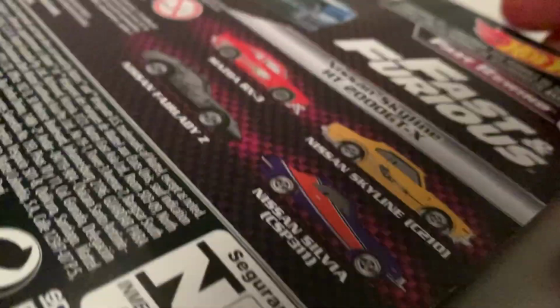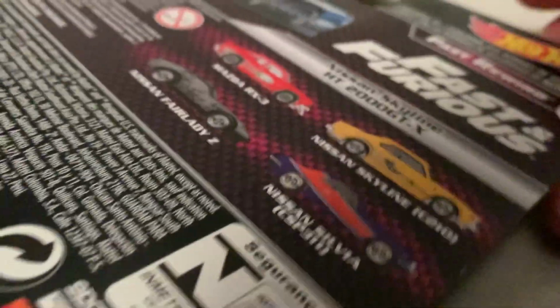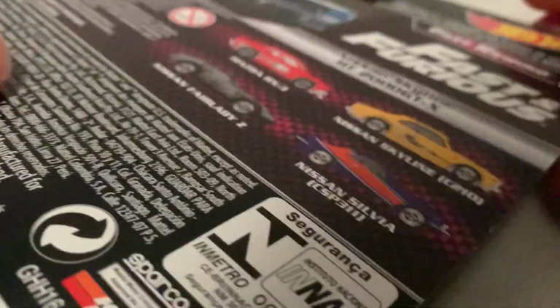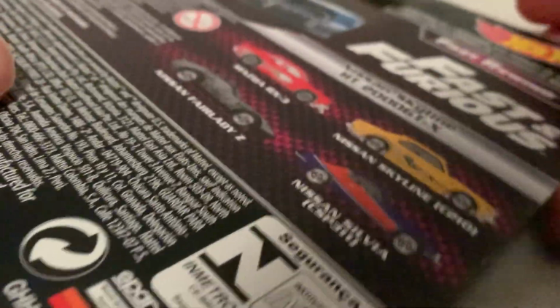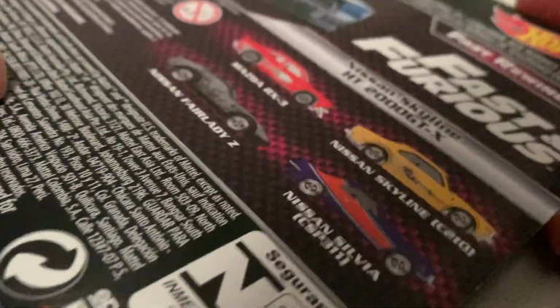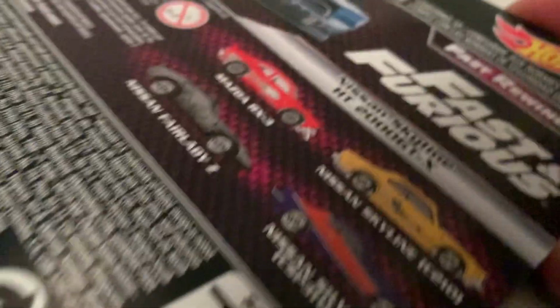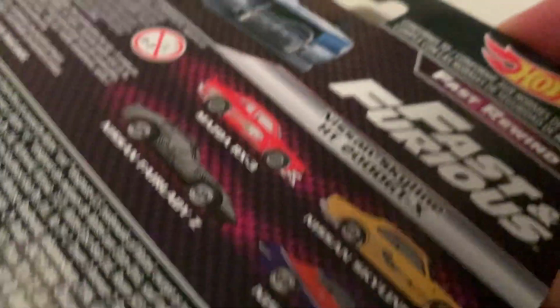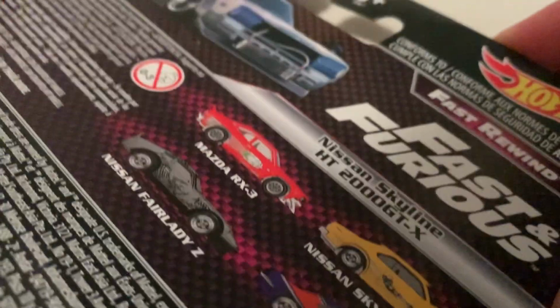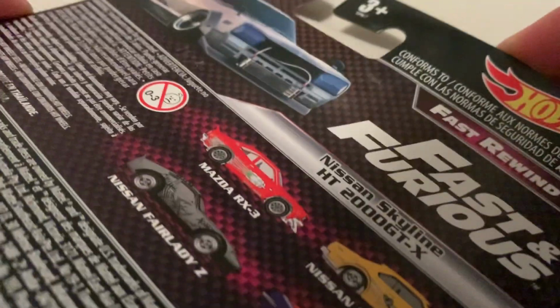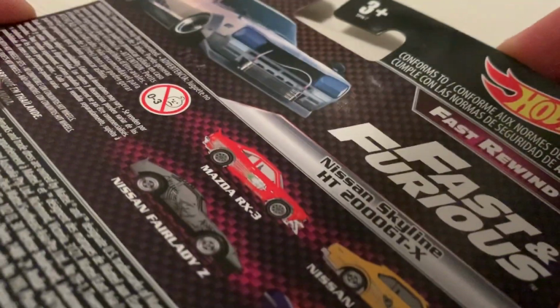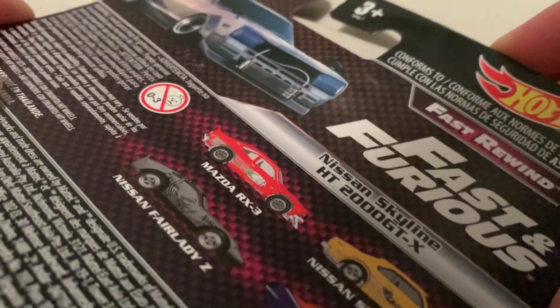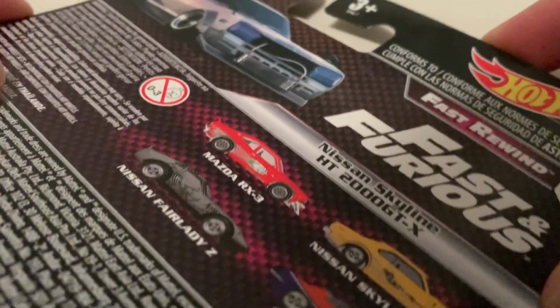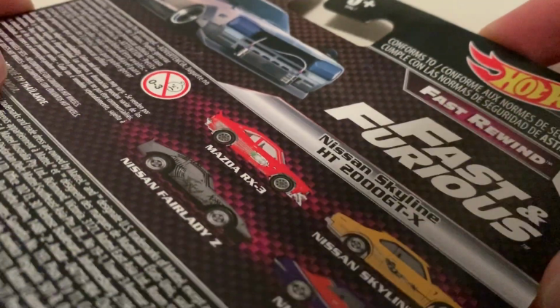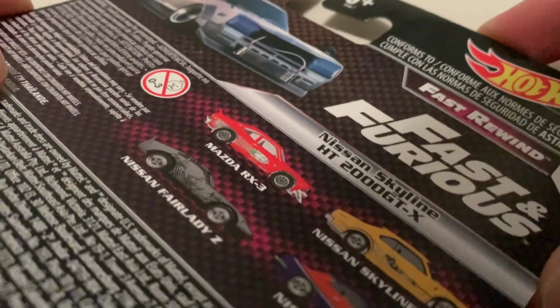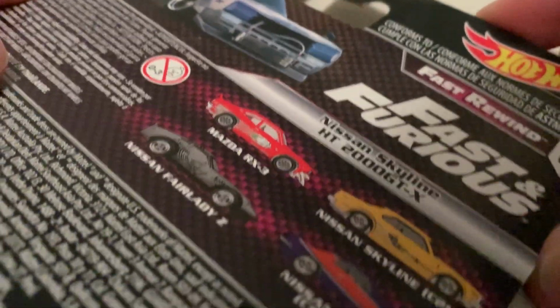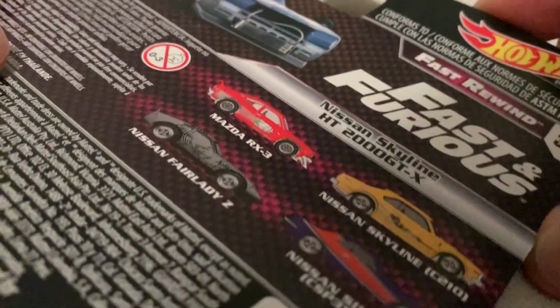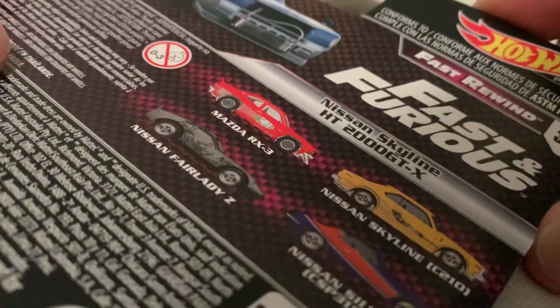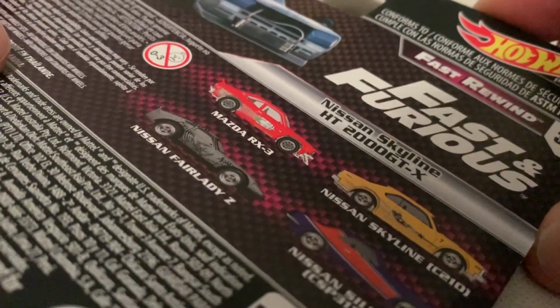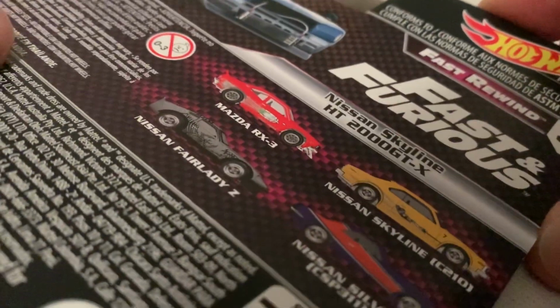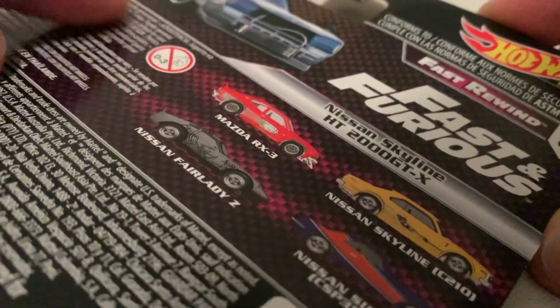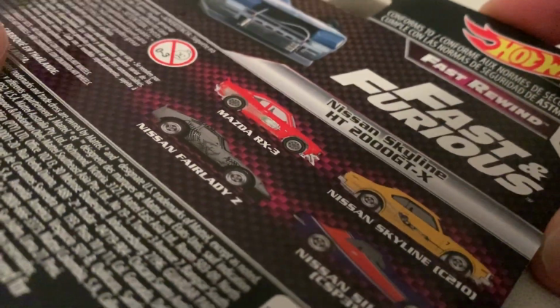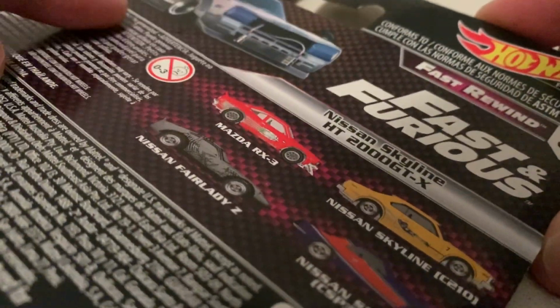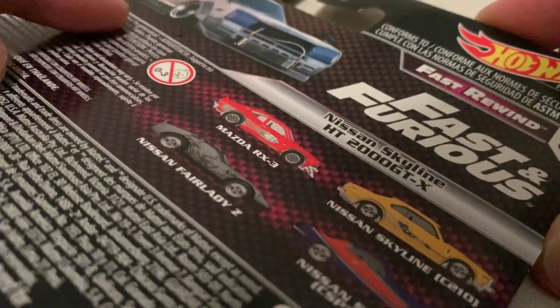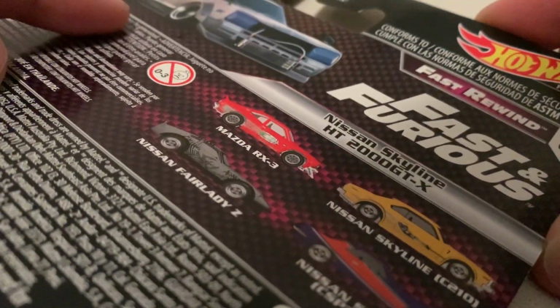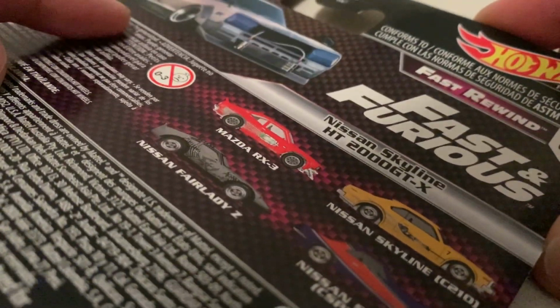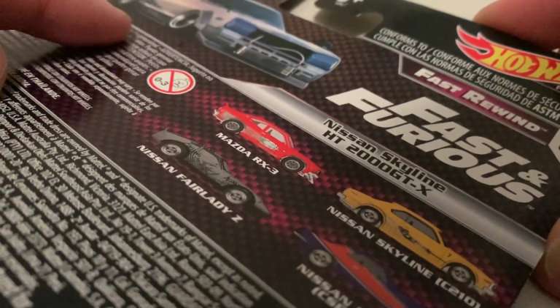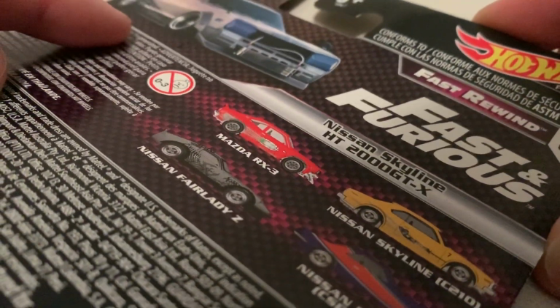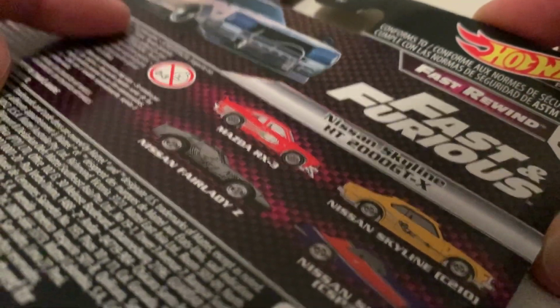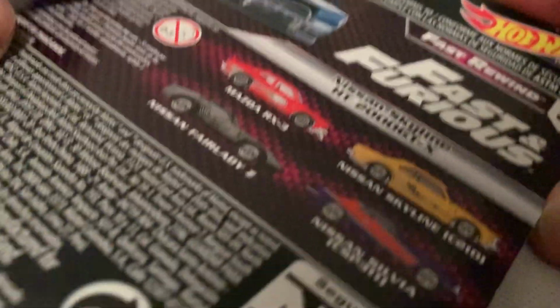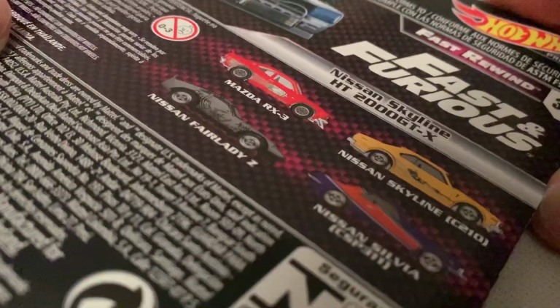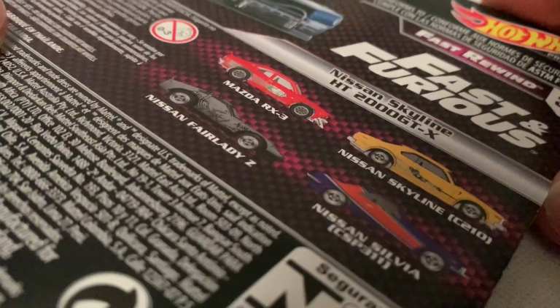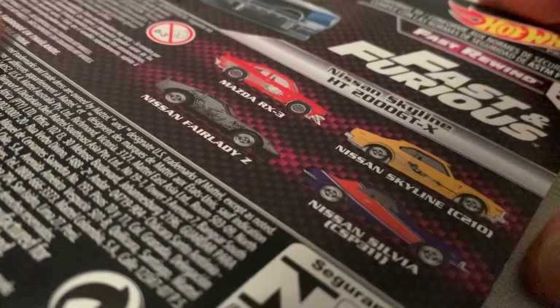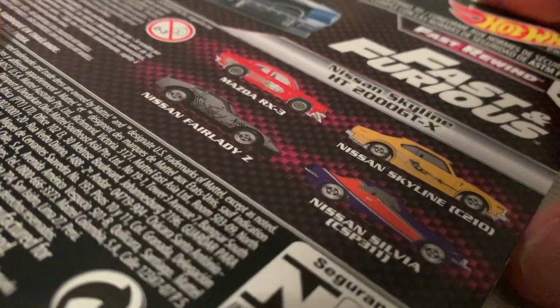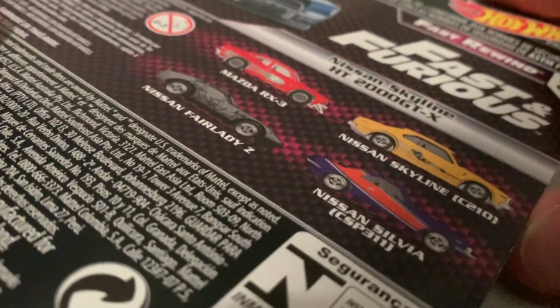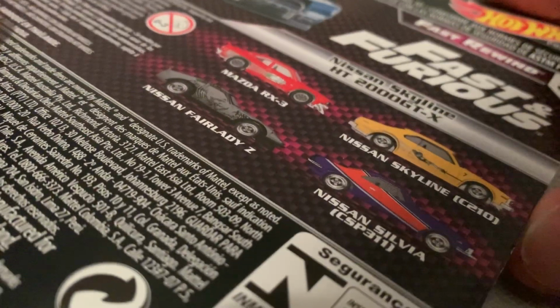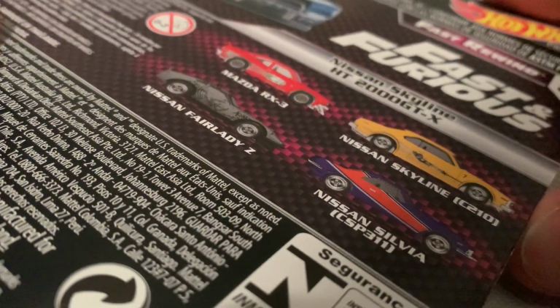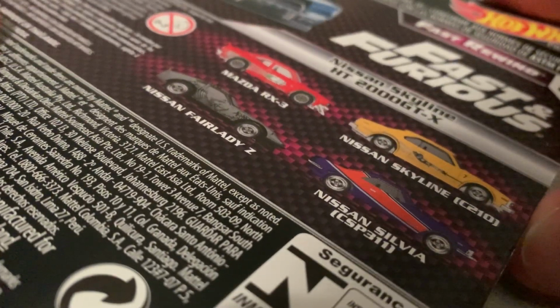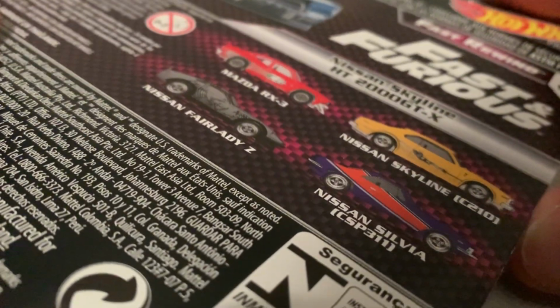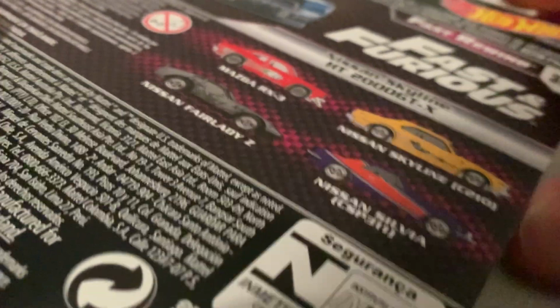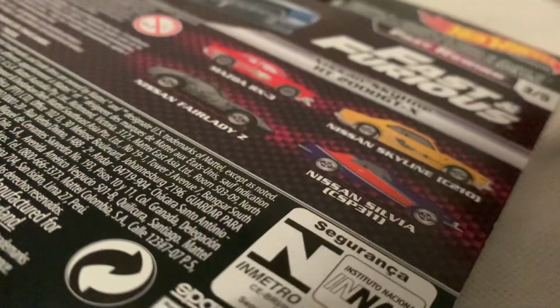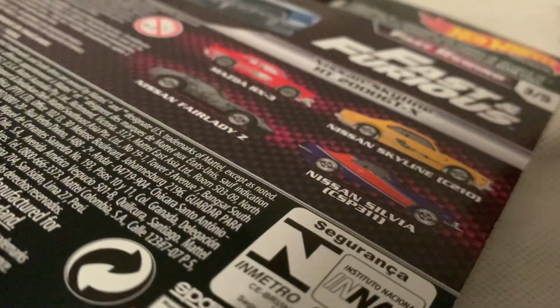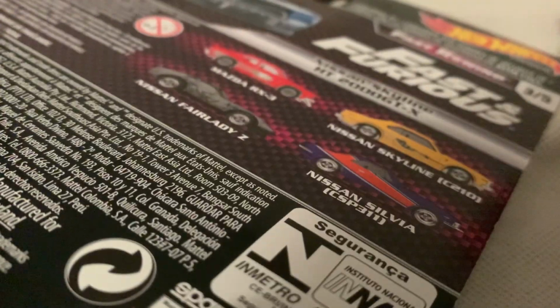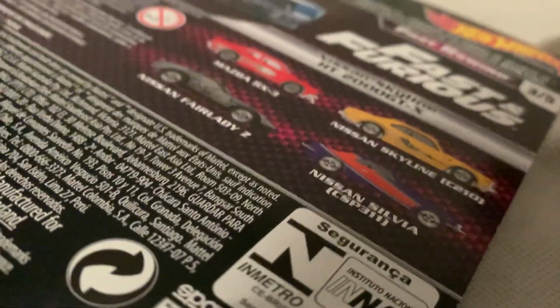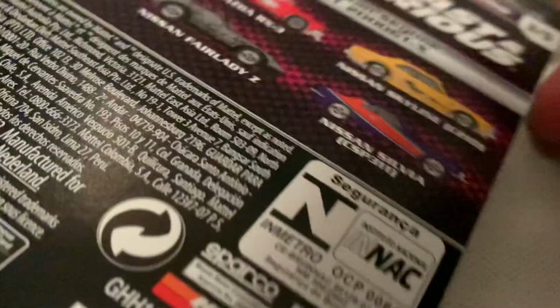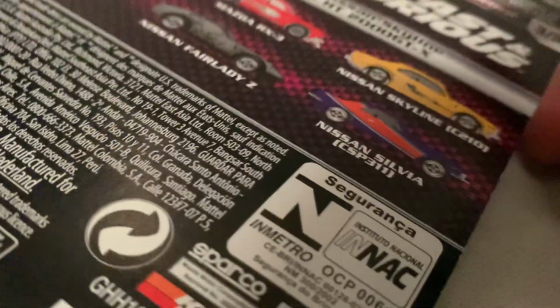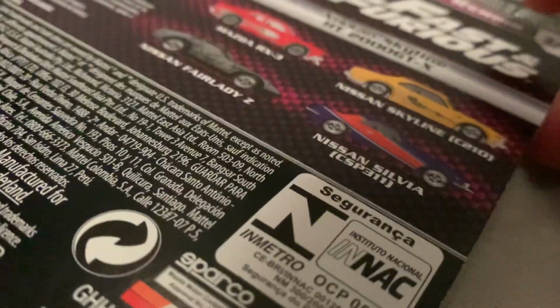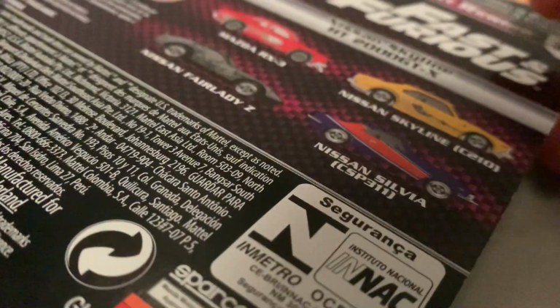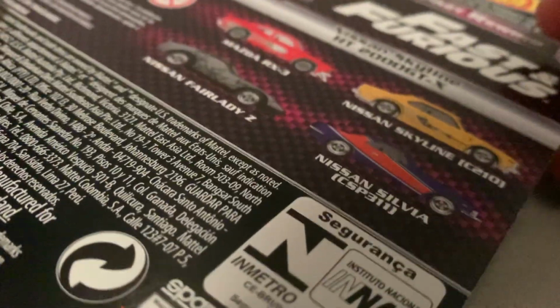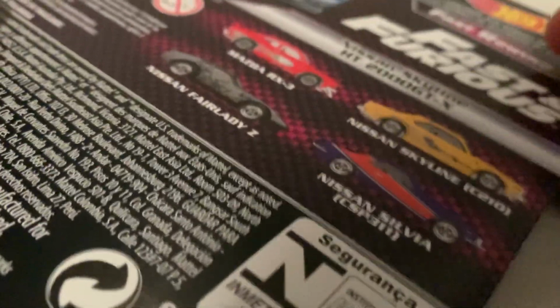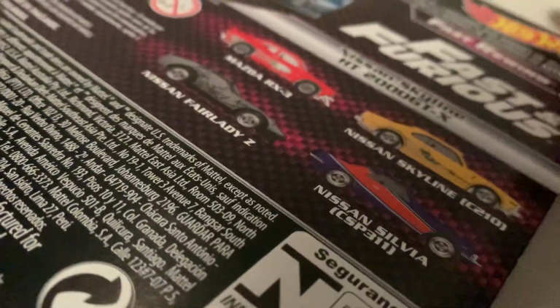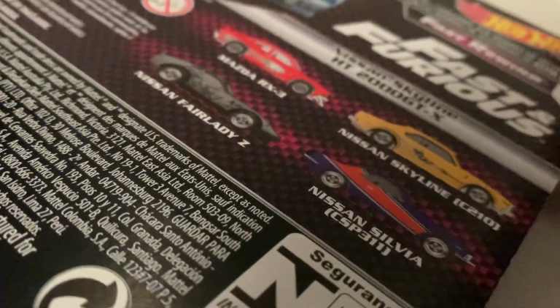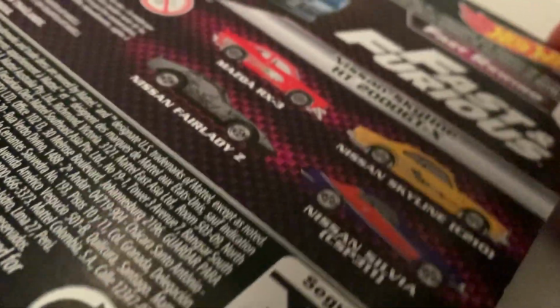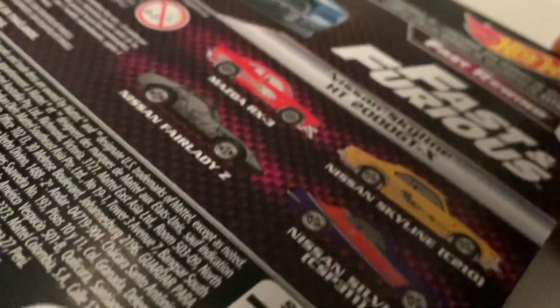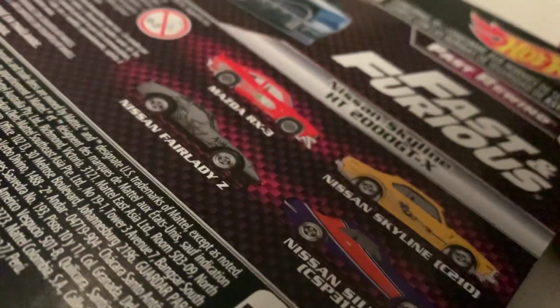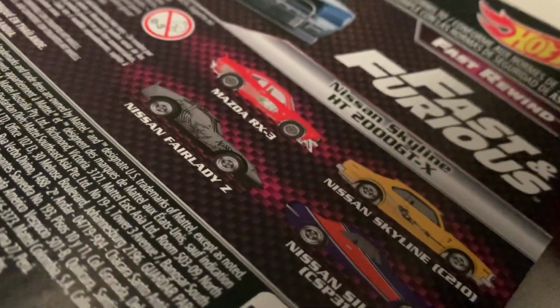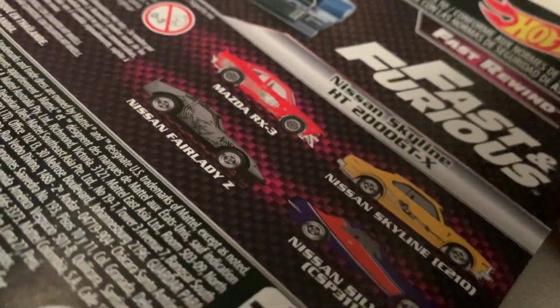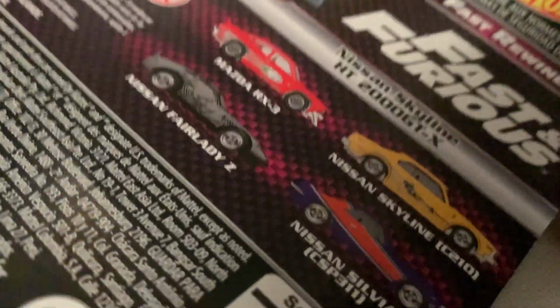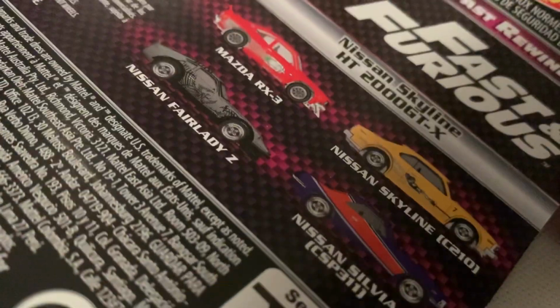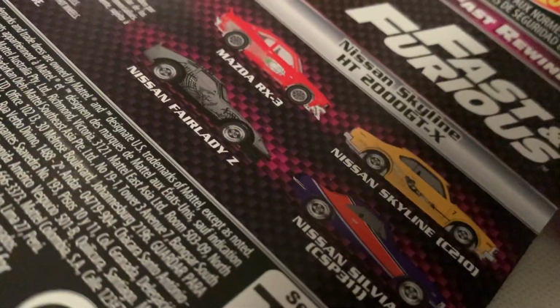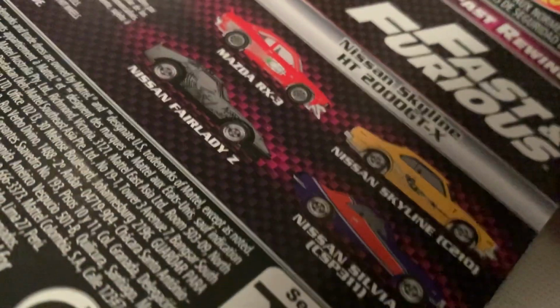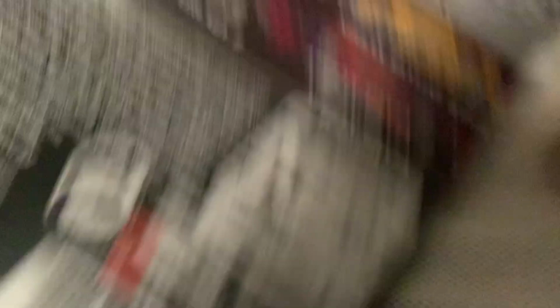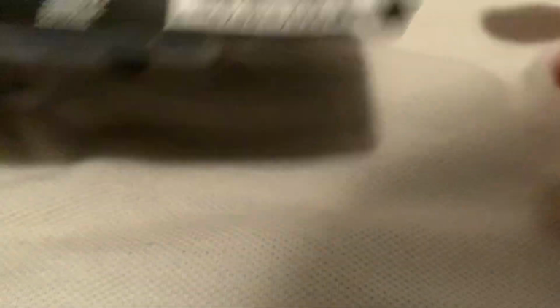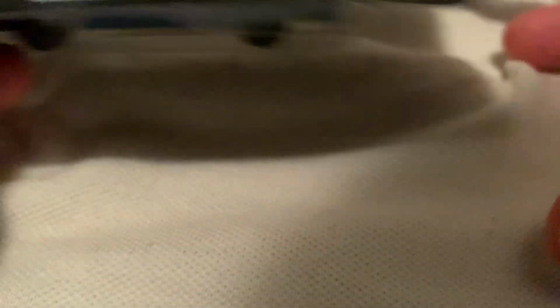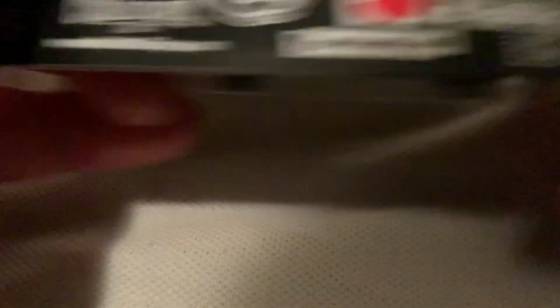Here's the back of the card. I do finally have them all — this is the last one I was looking for, so review them all; check out my channel for the rest of those if you missed them.